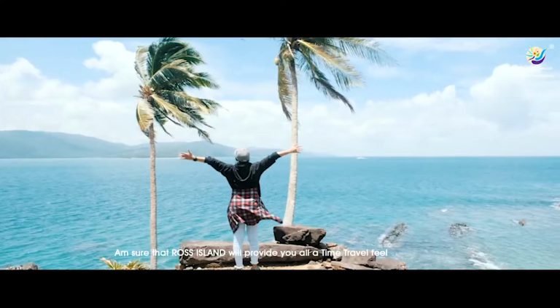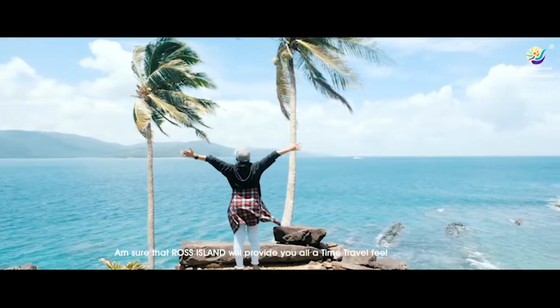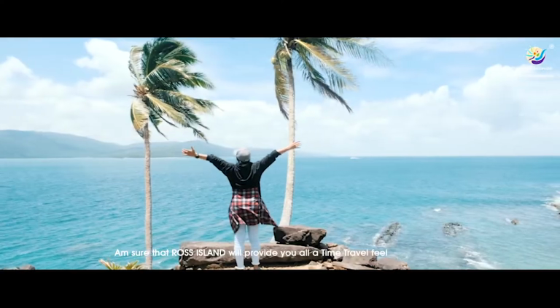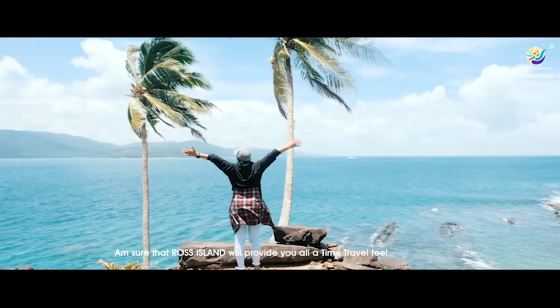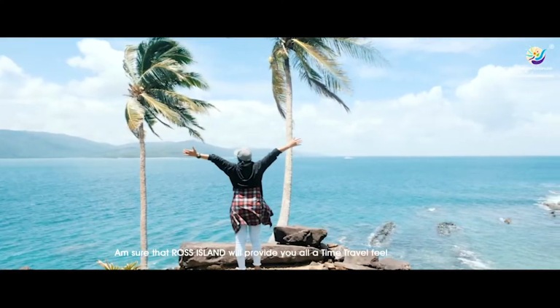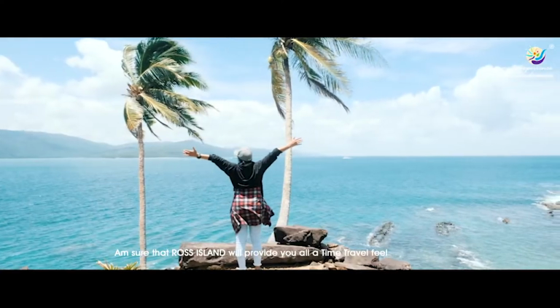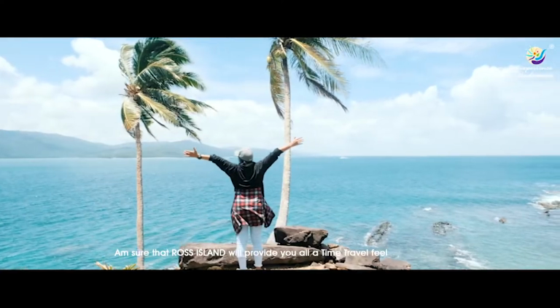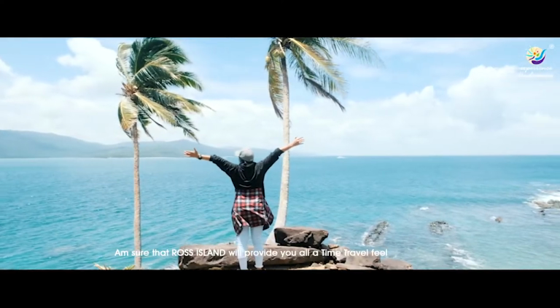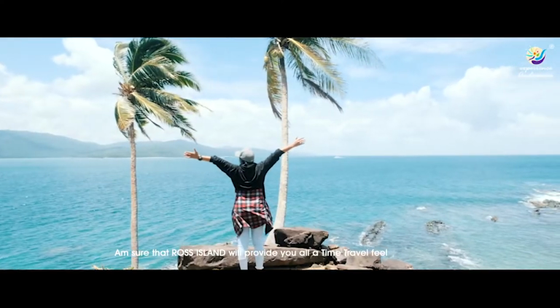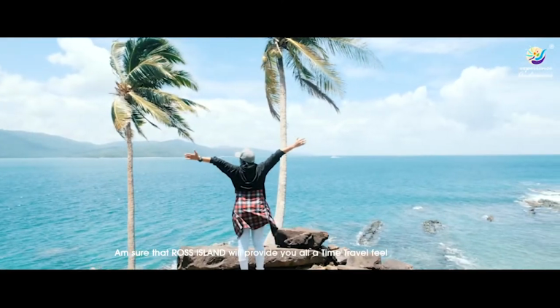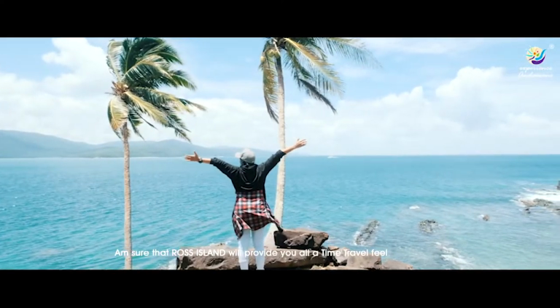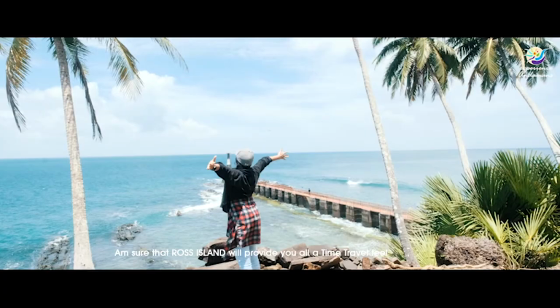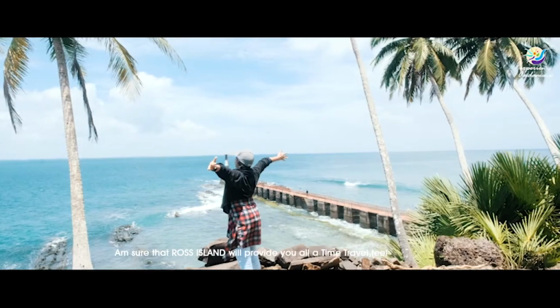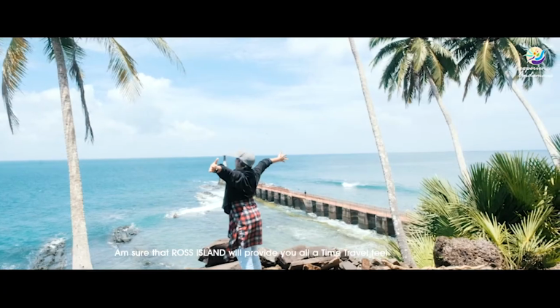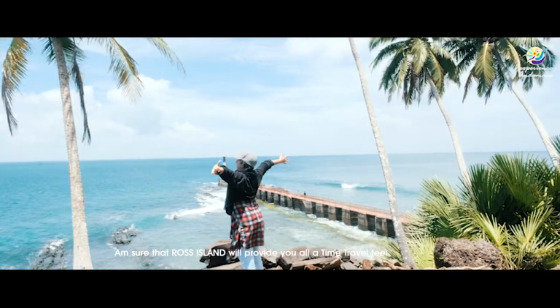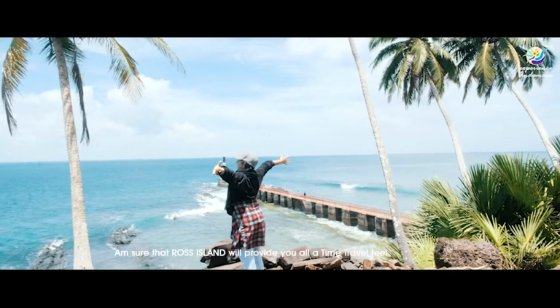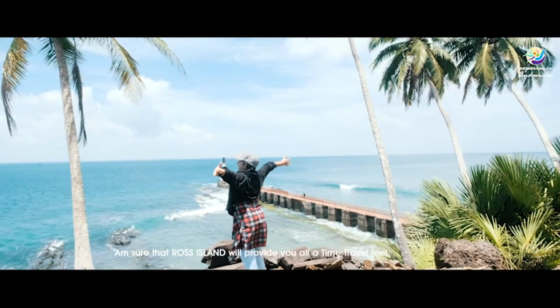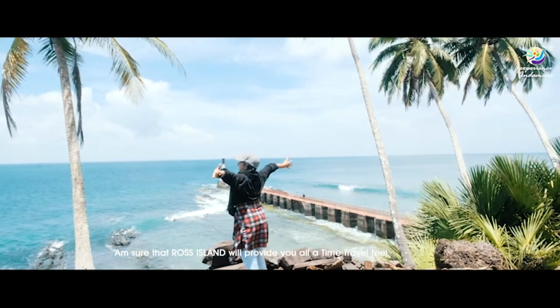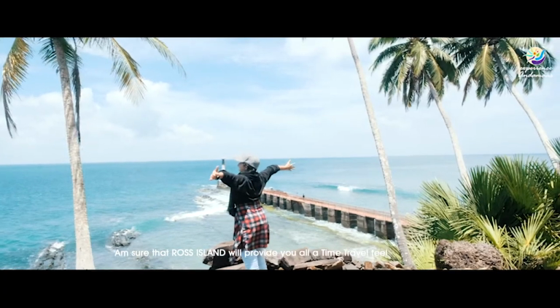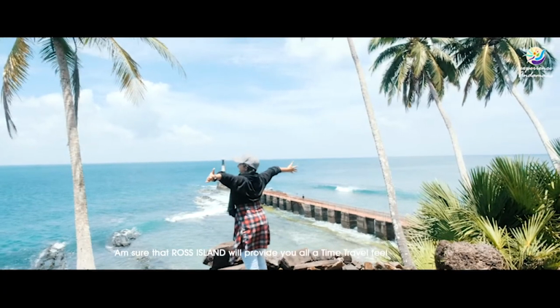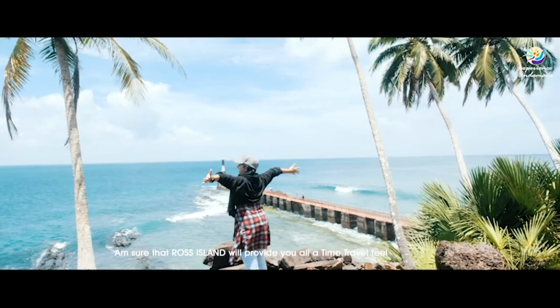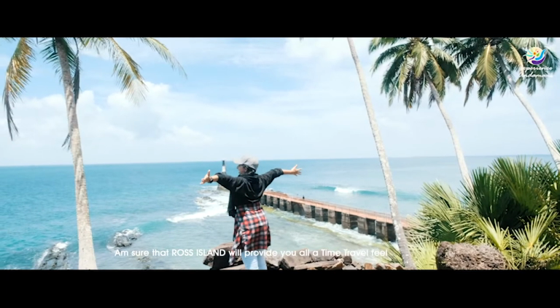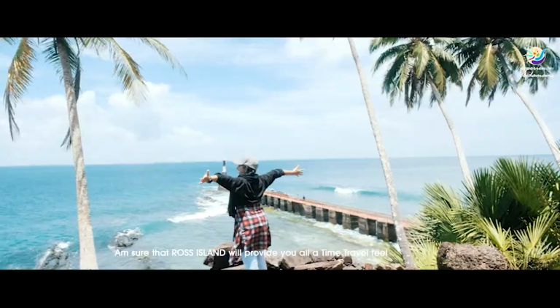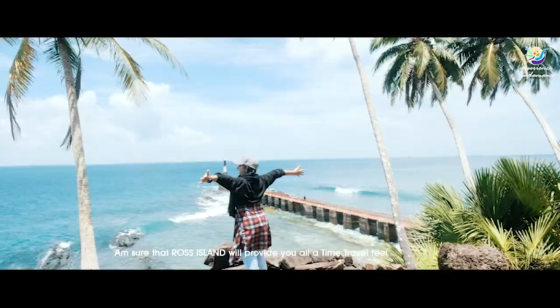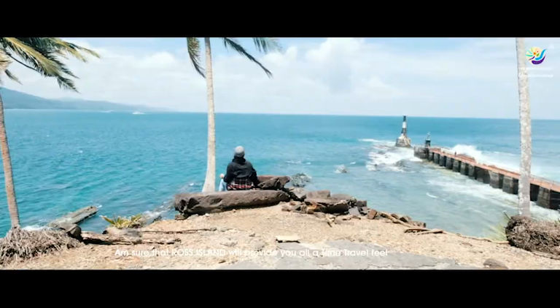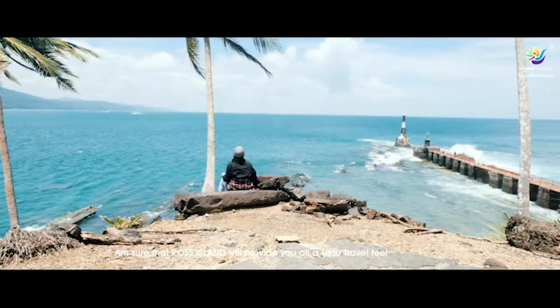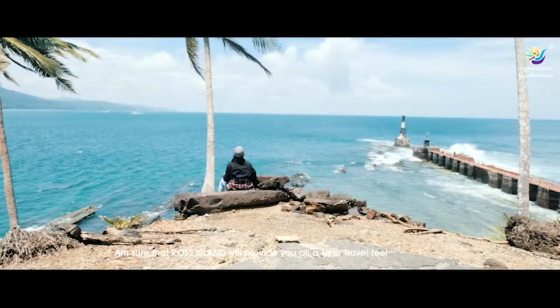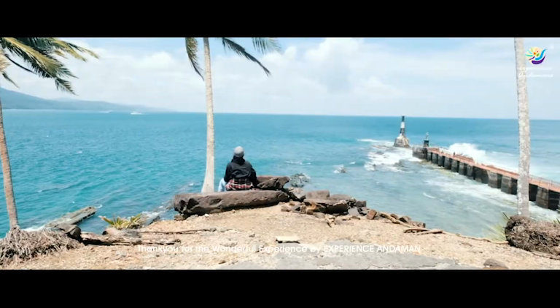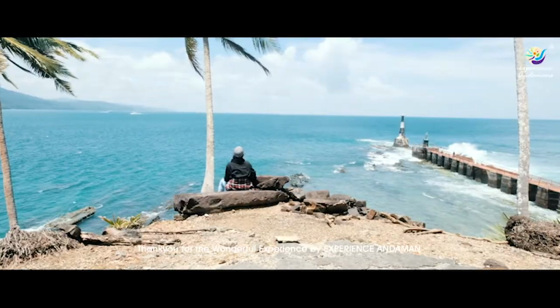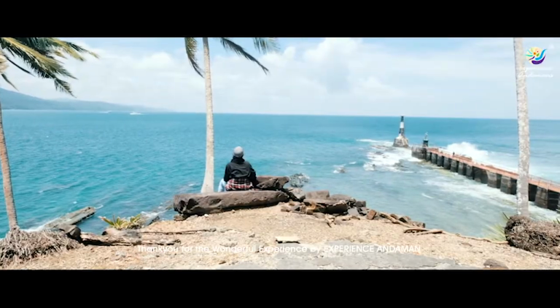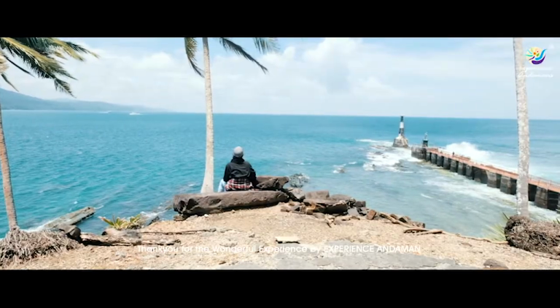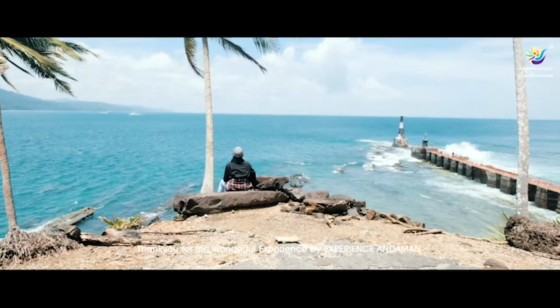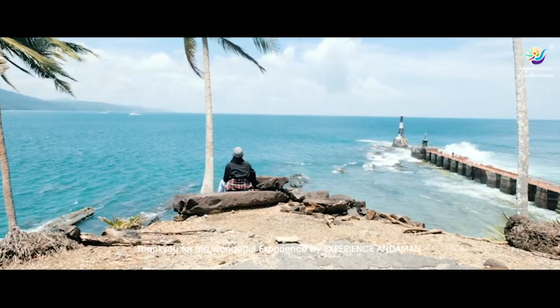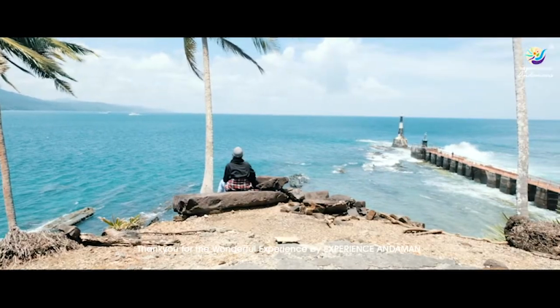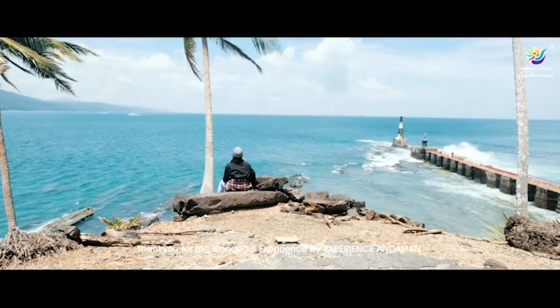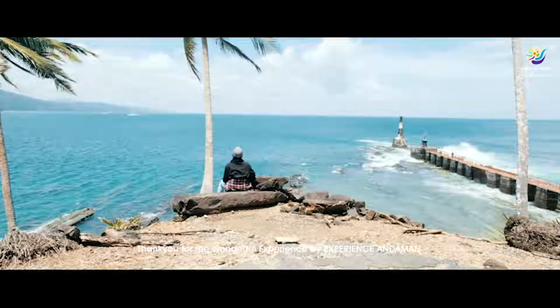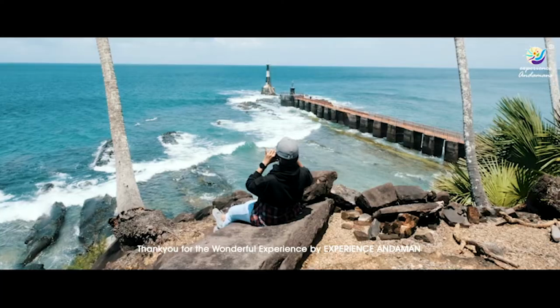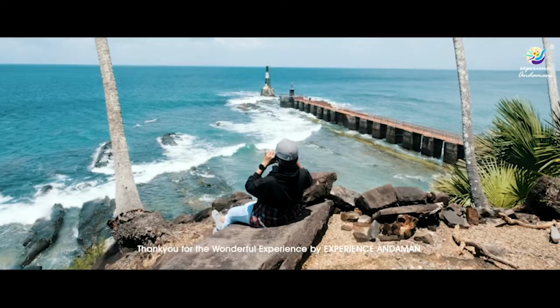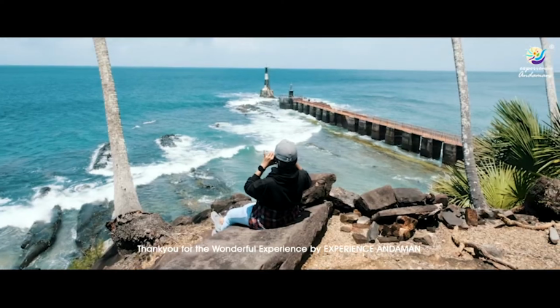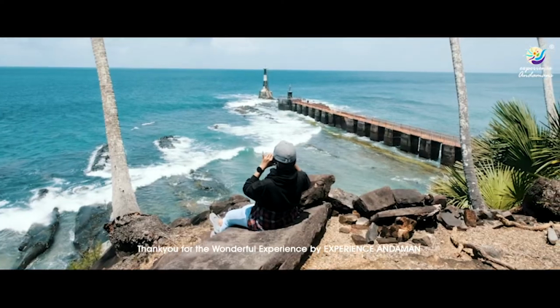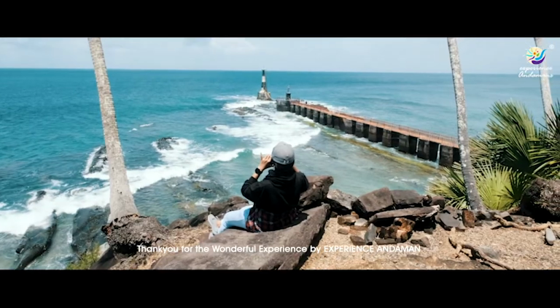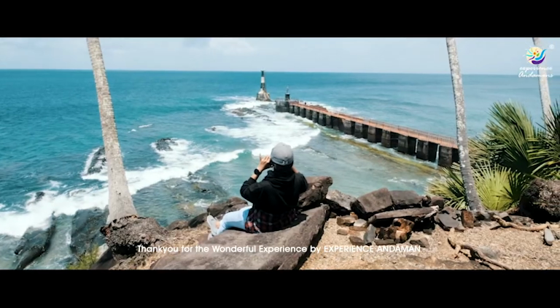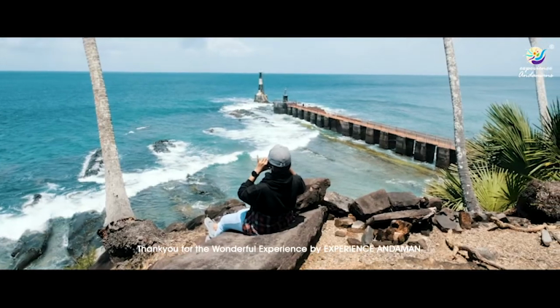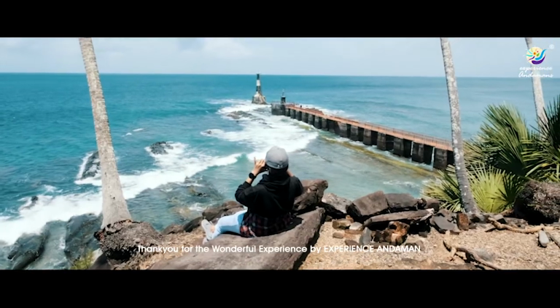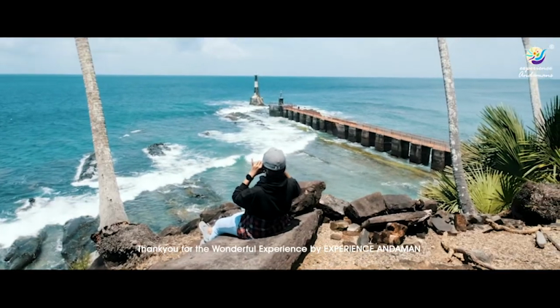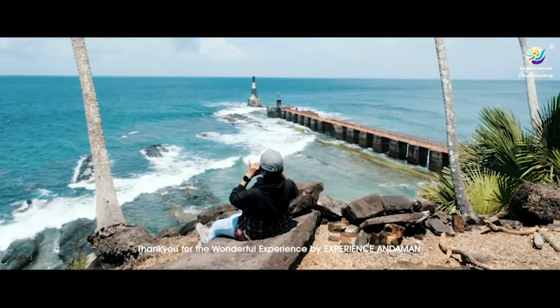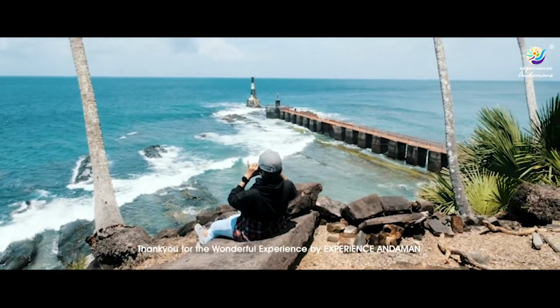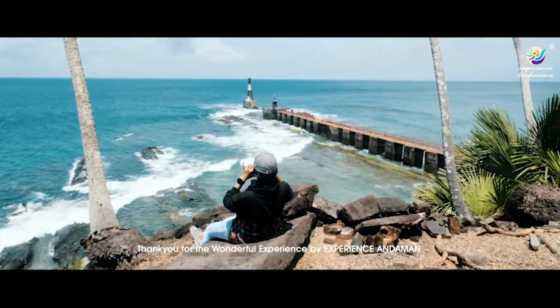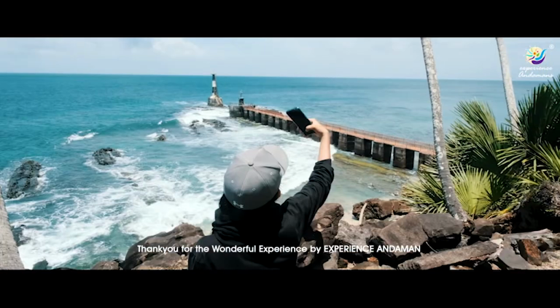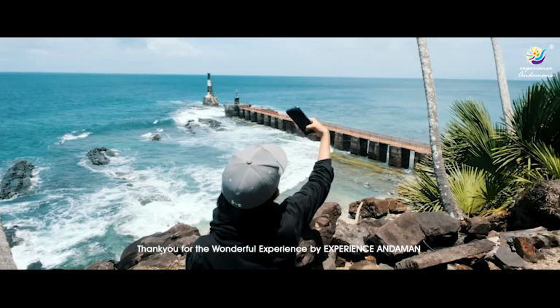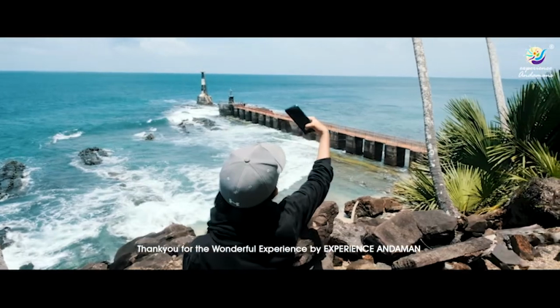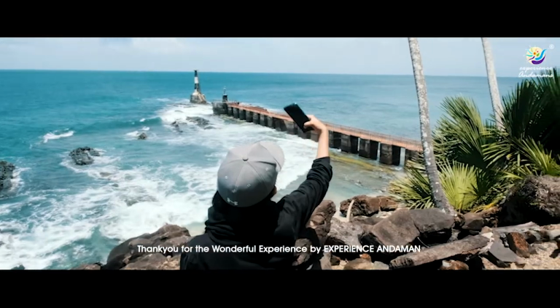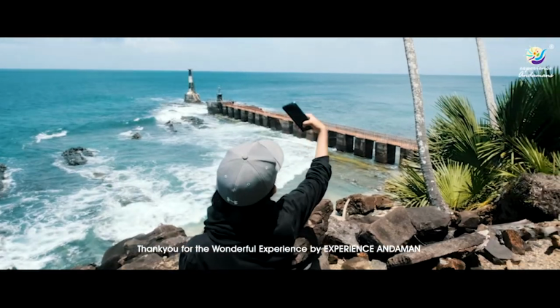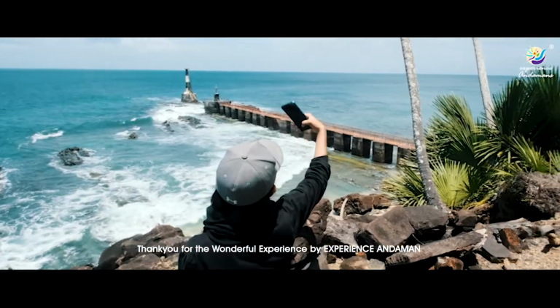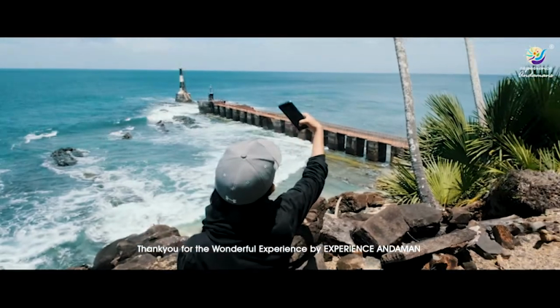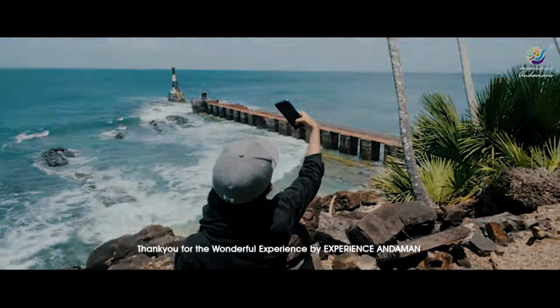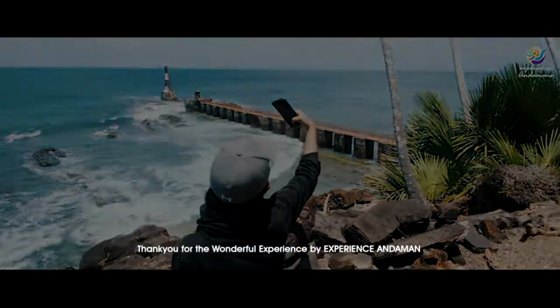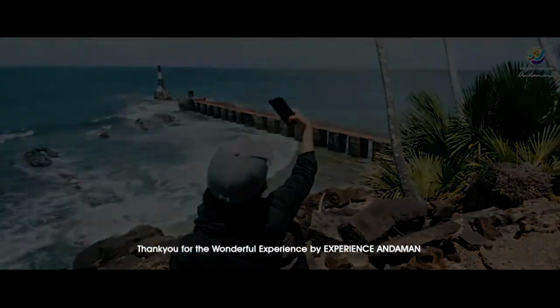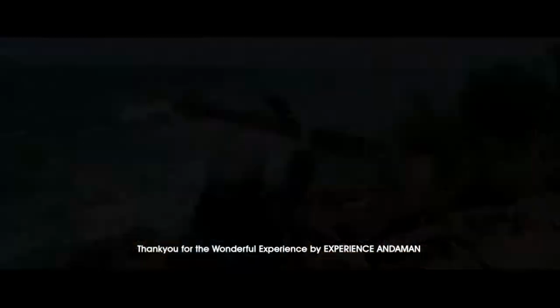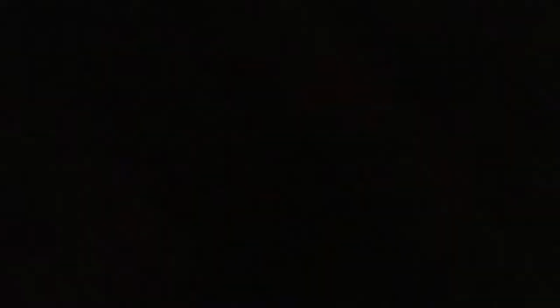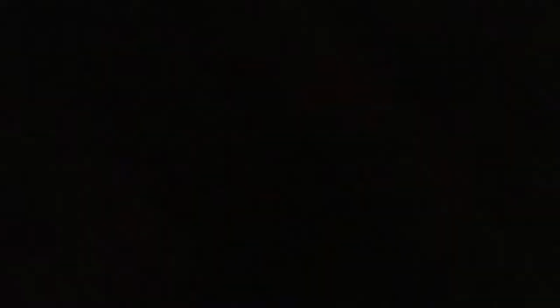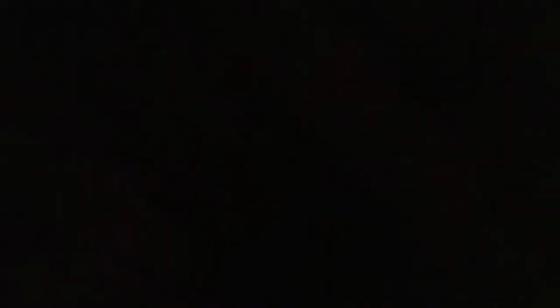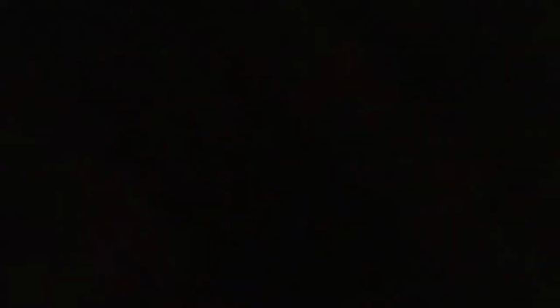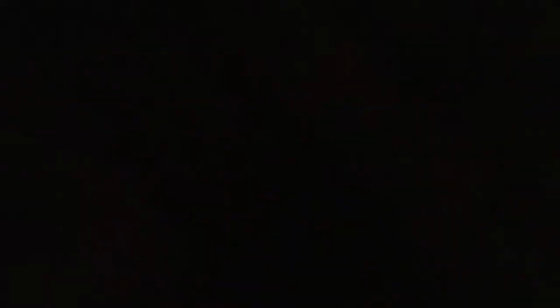I'm sure that Ross Island will provide you all a time-travel feel. Thank you for the wonderful experience.